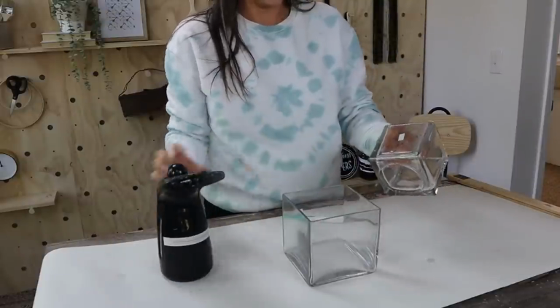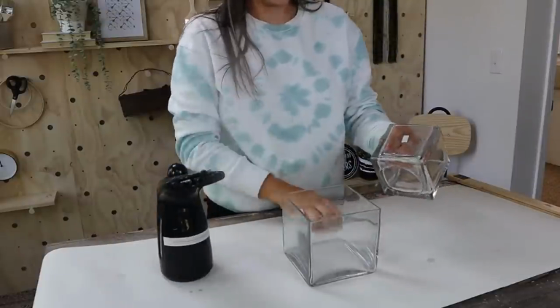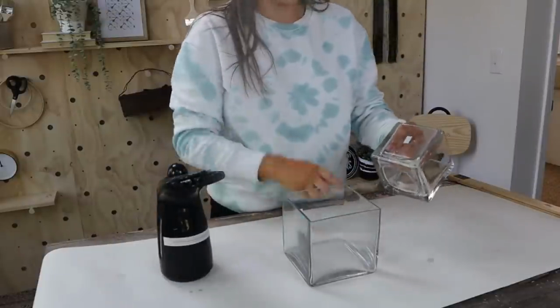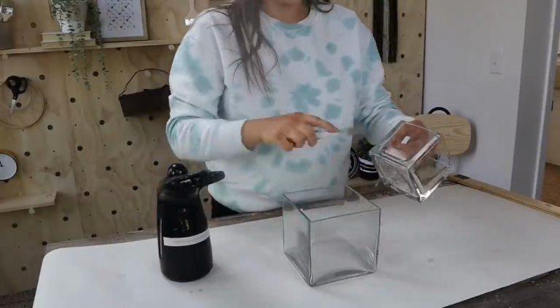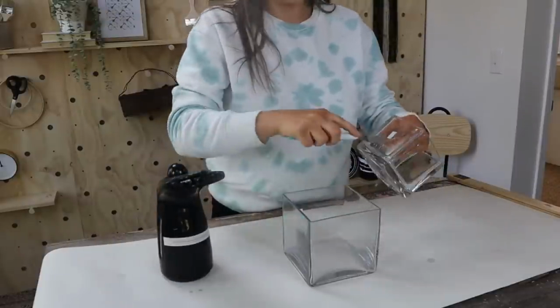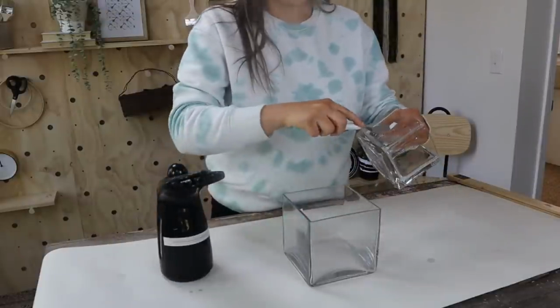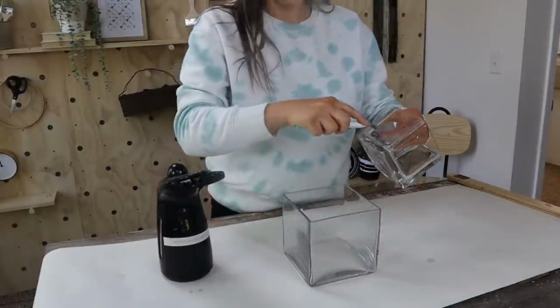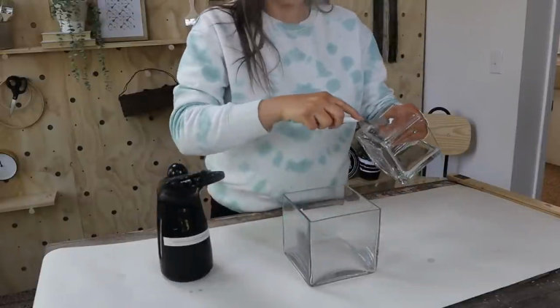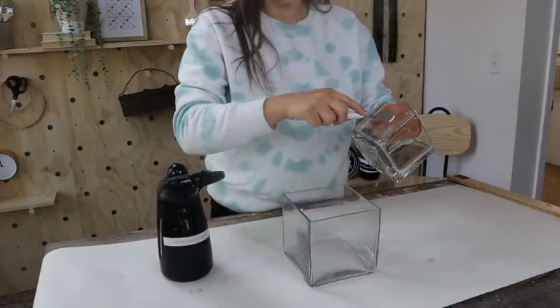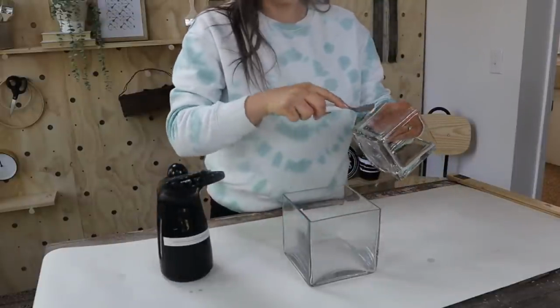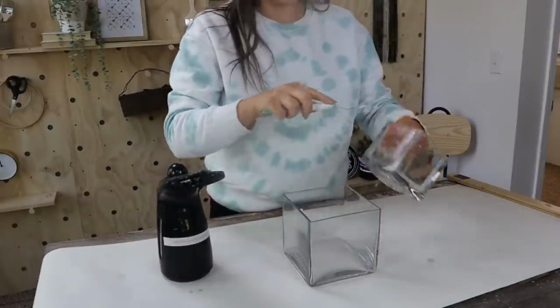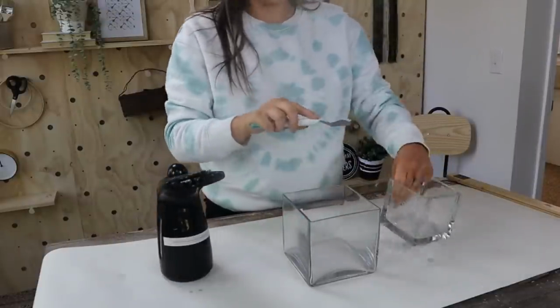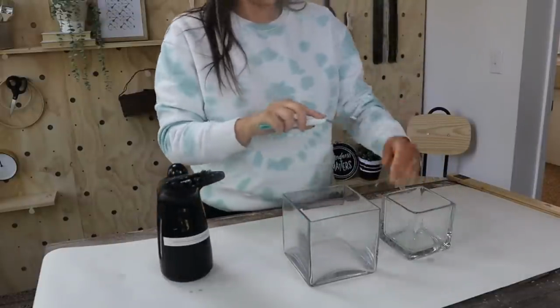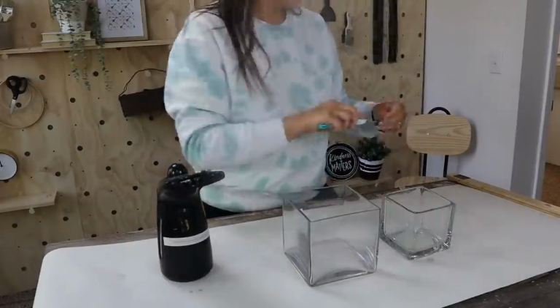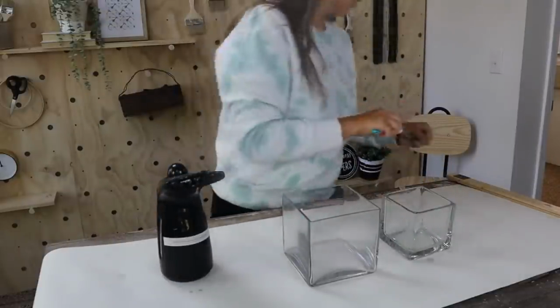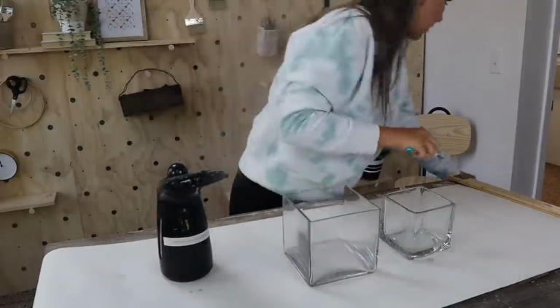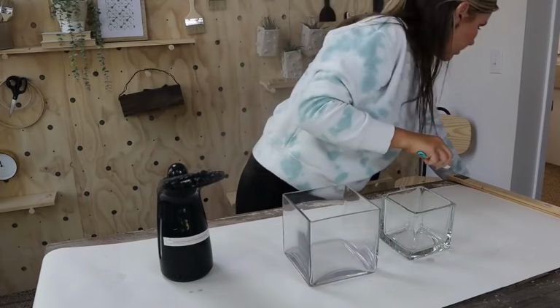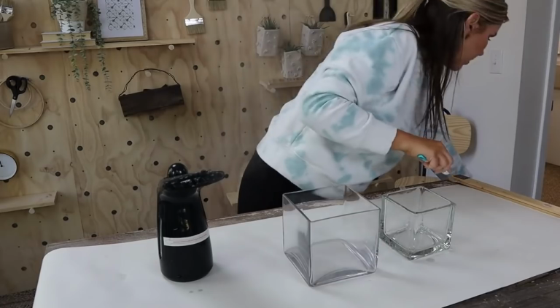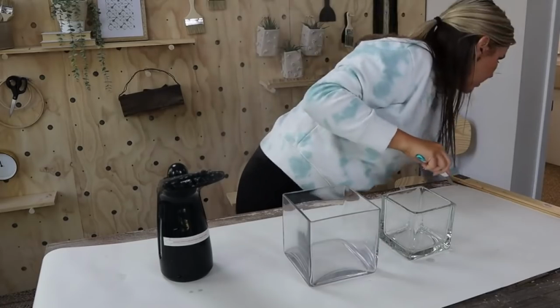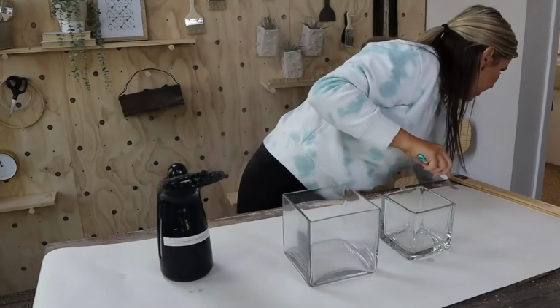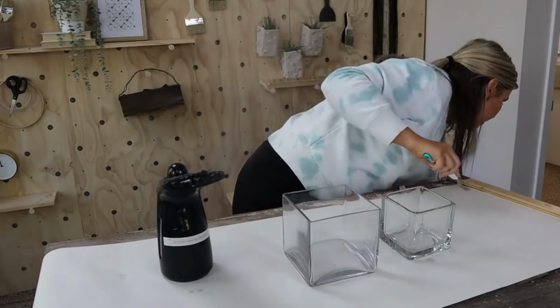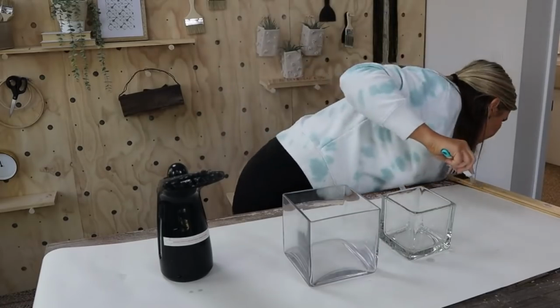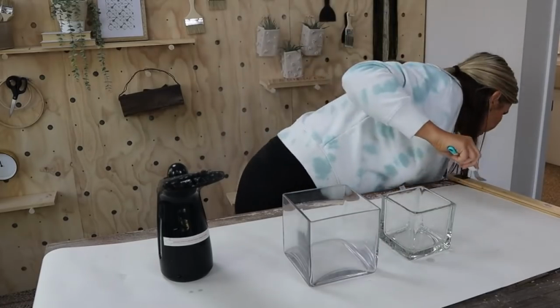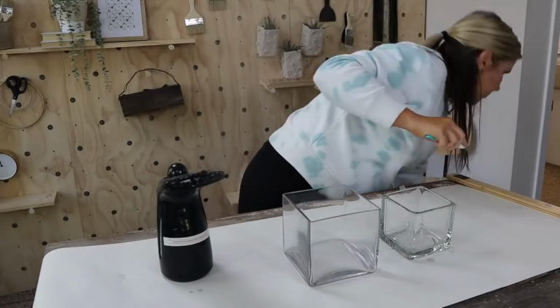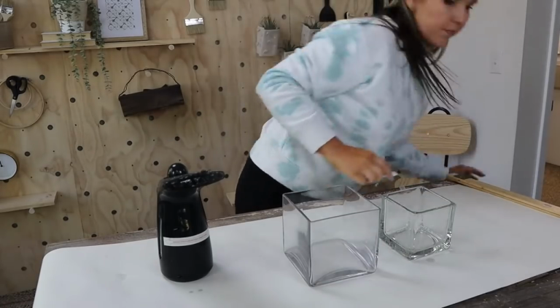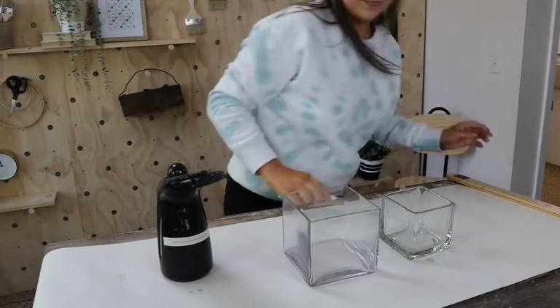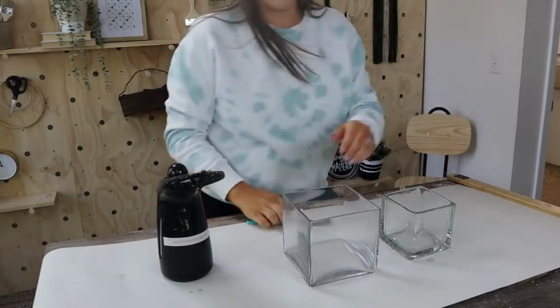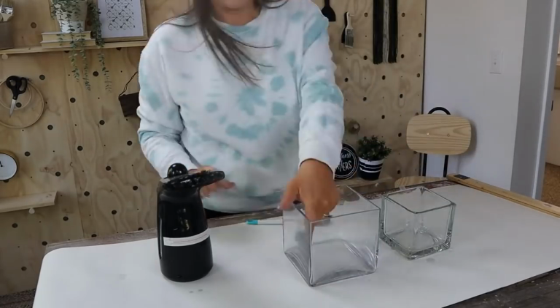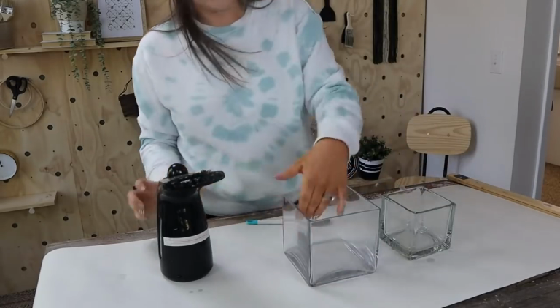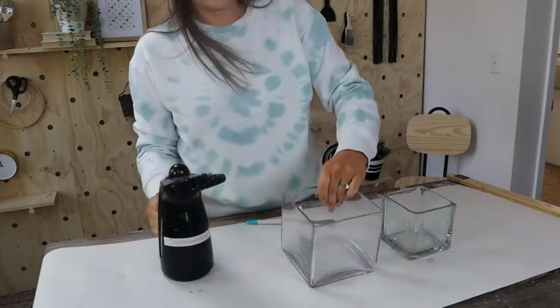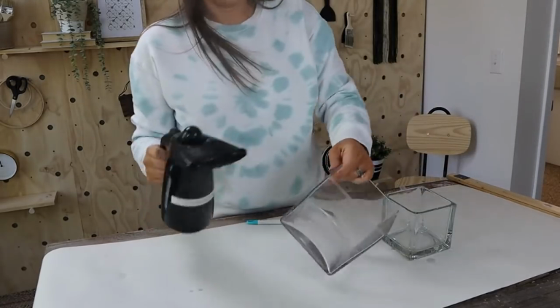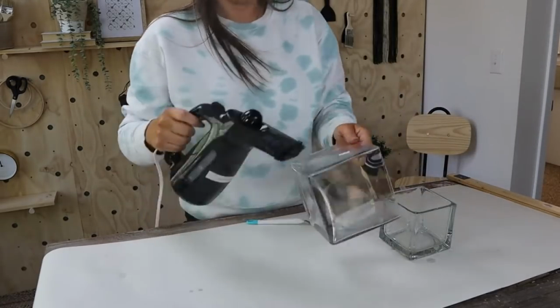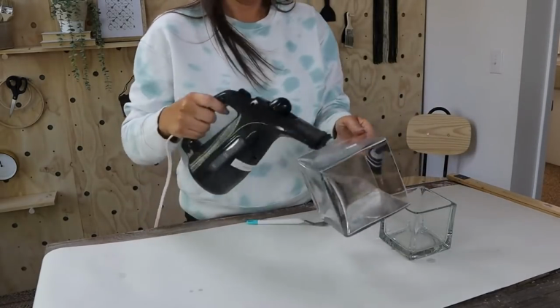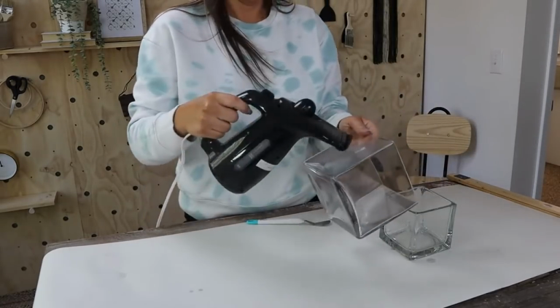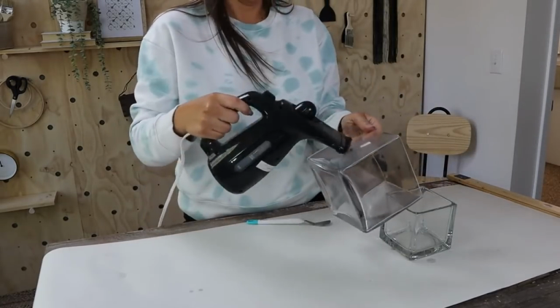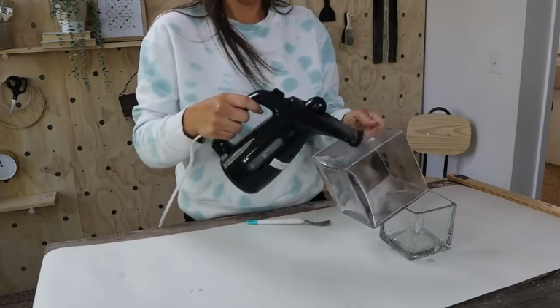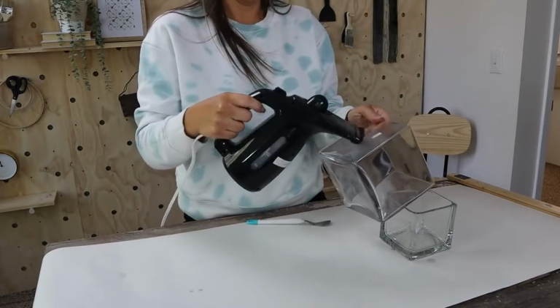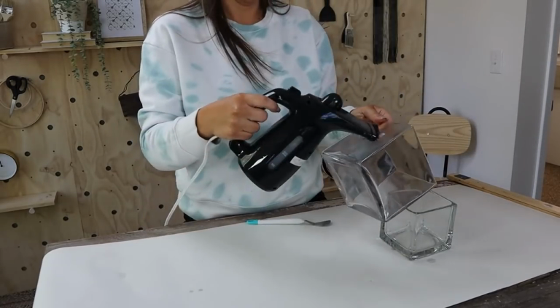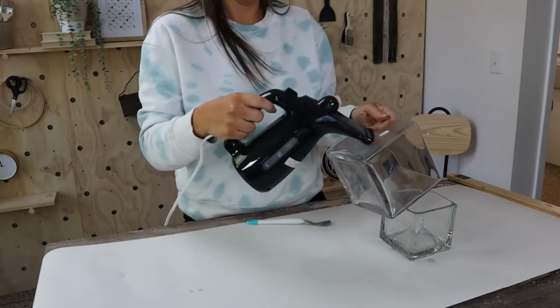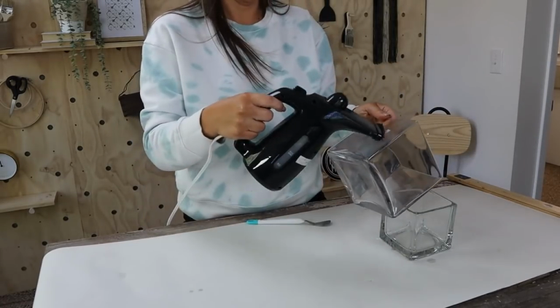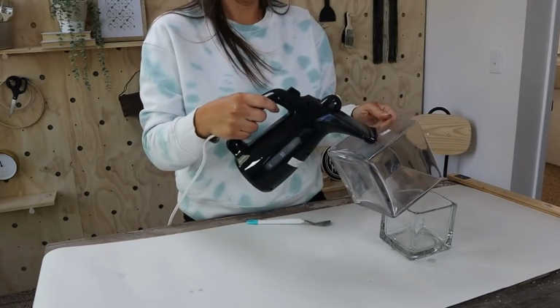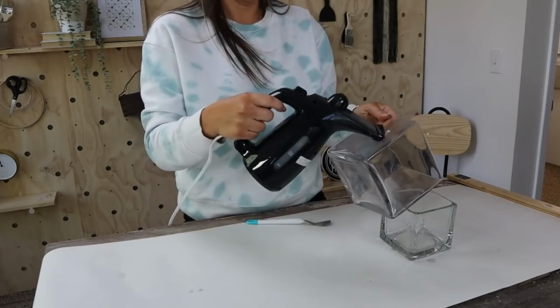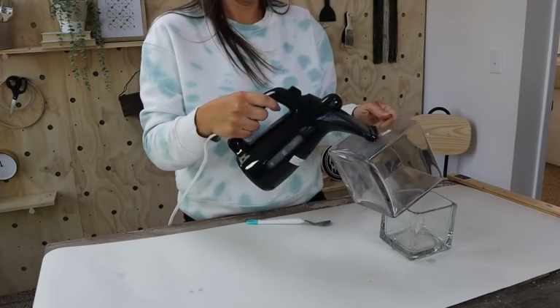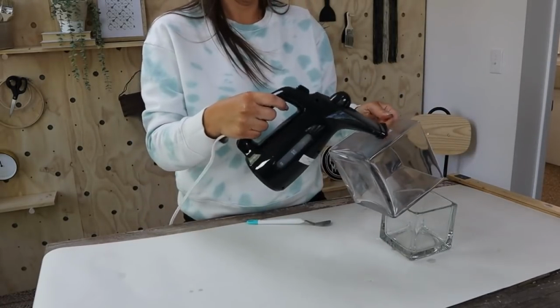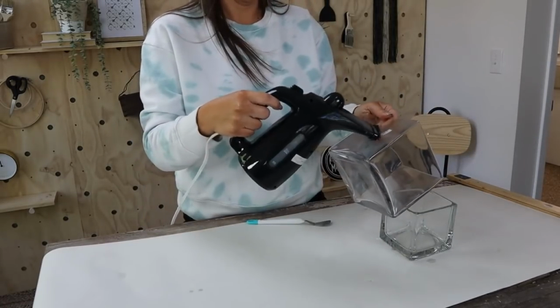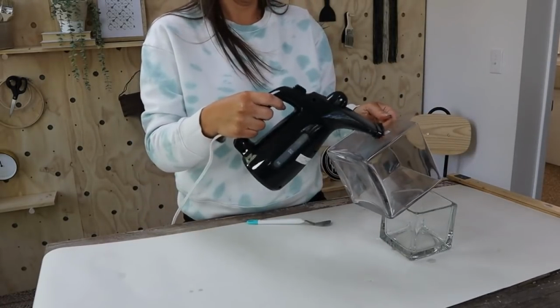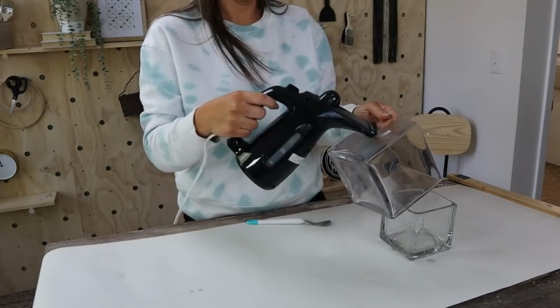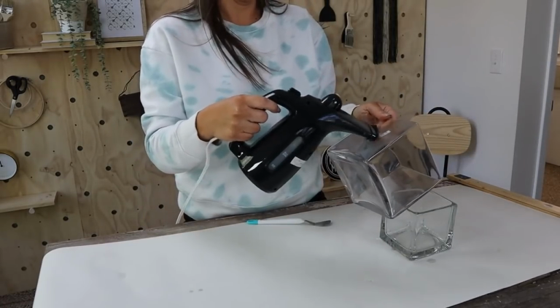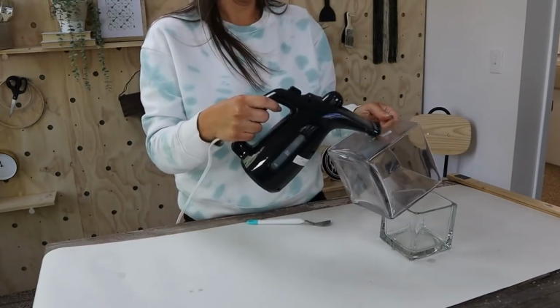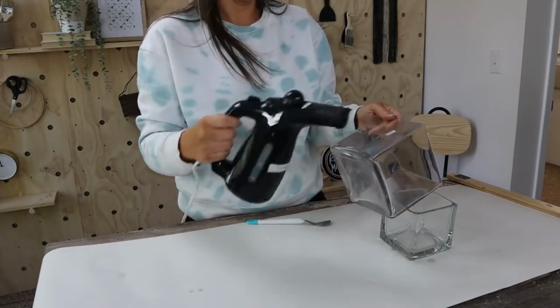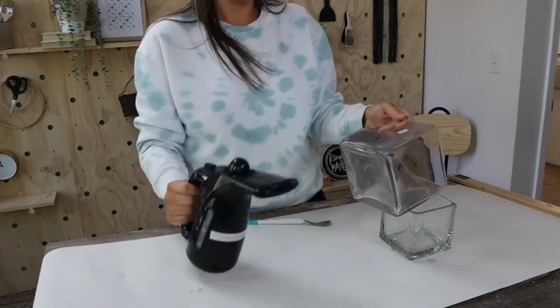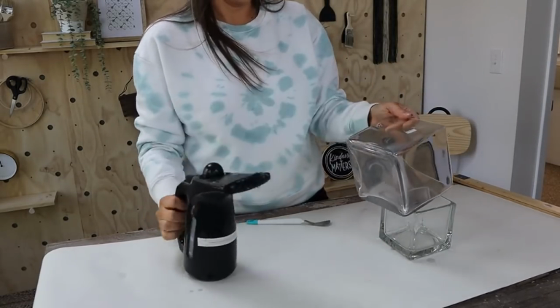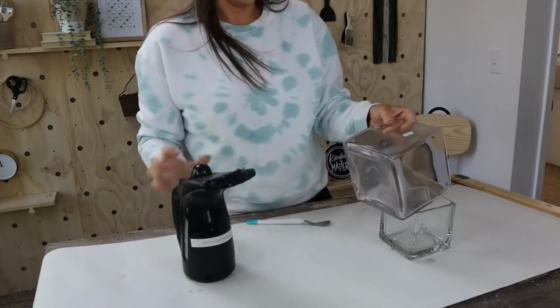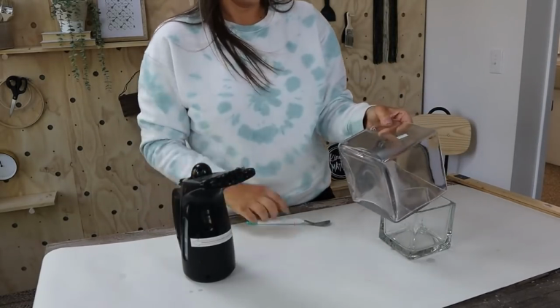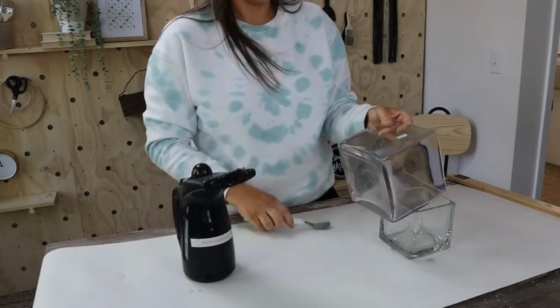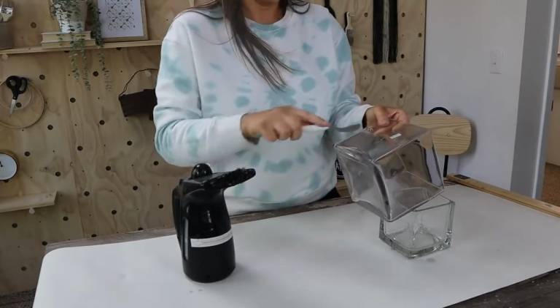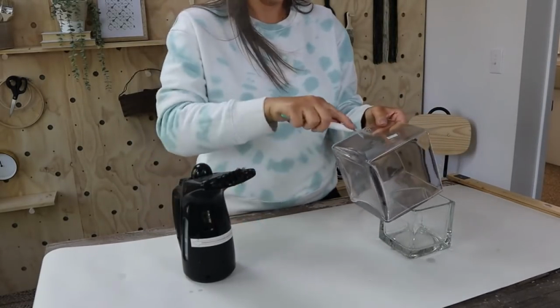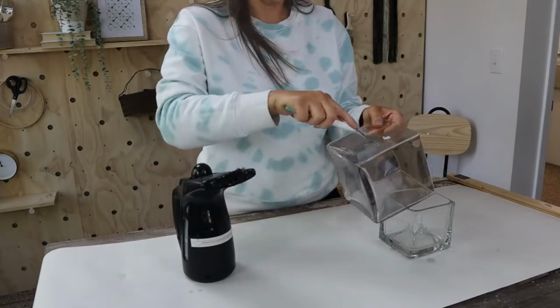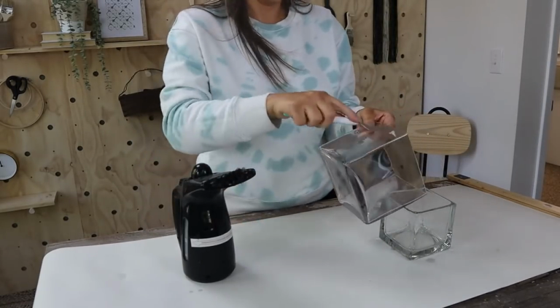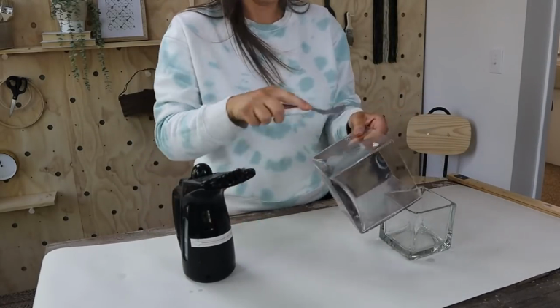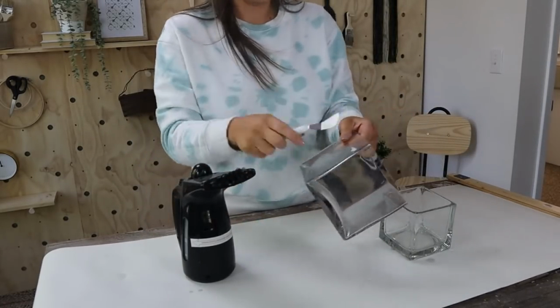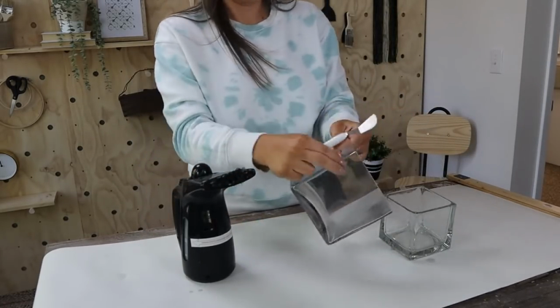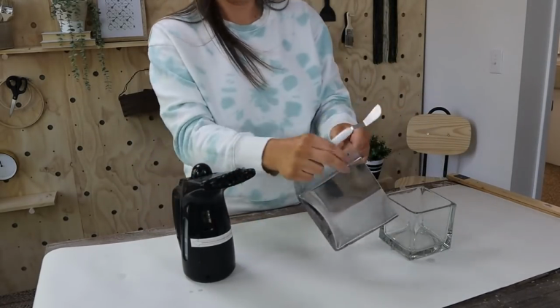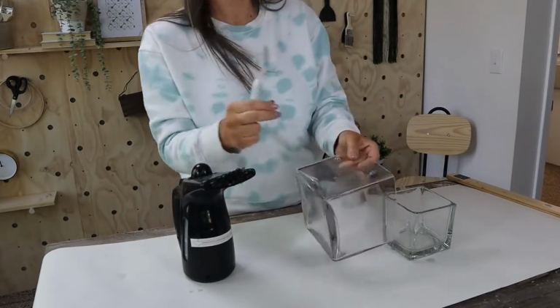If you don't have a steamer, you could always use your blow dryer — that works just as well. Use your blow dryer on it for a little bit and then pull them right off.